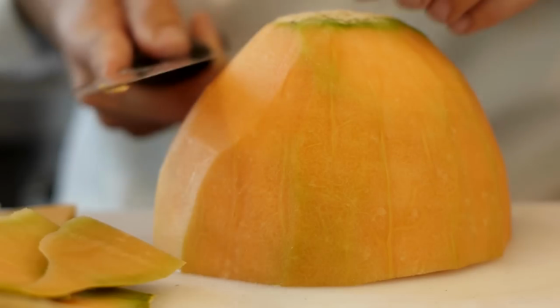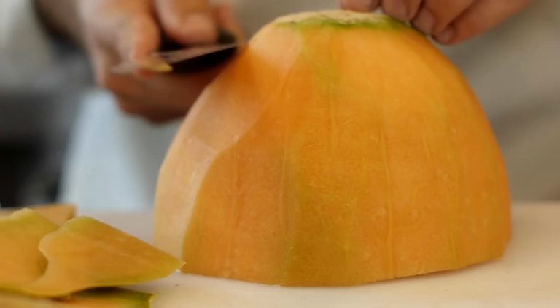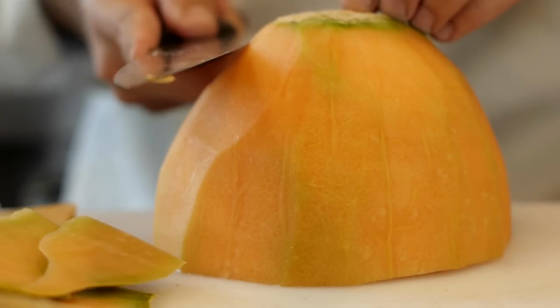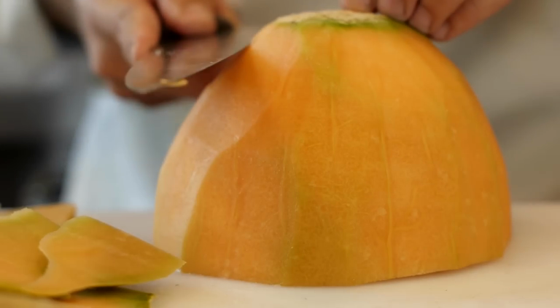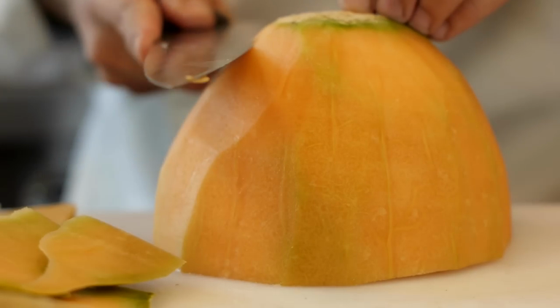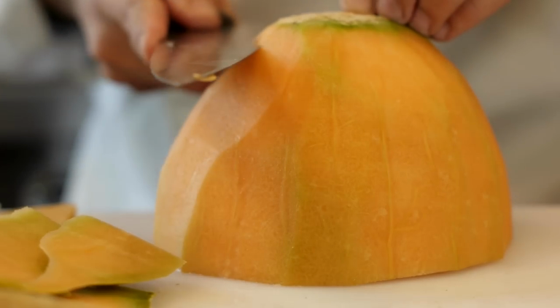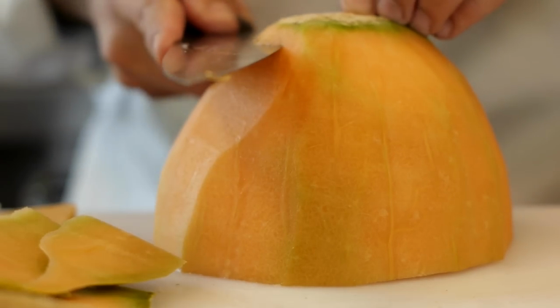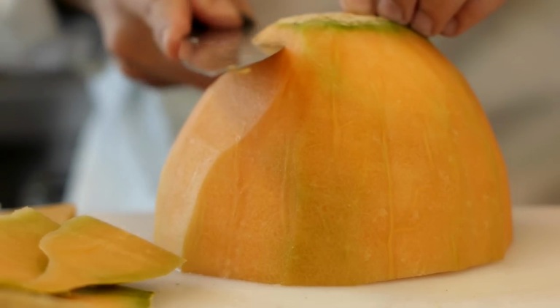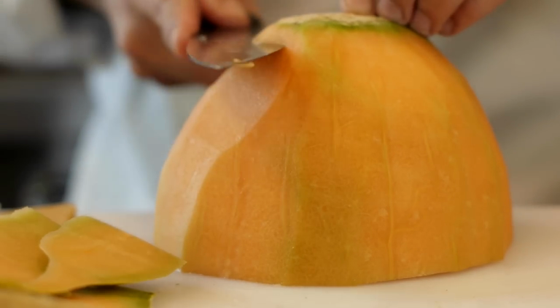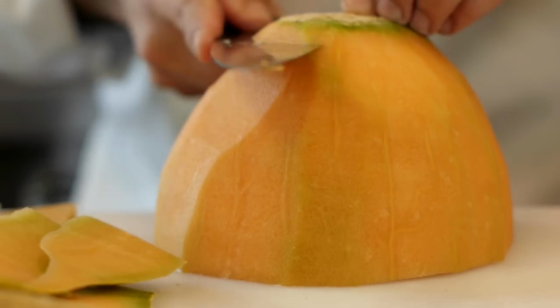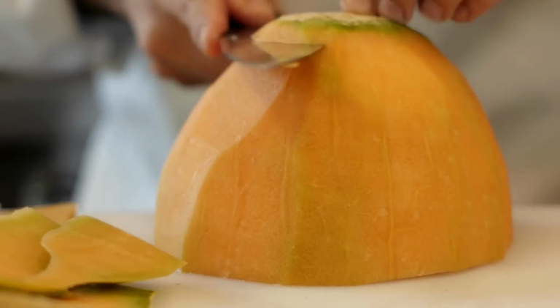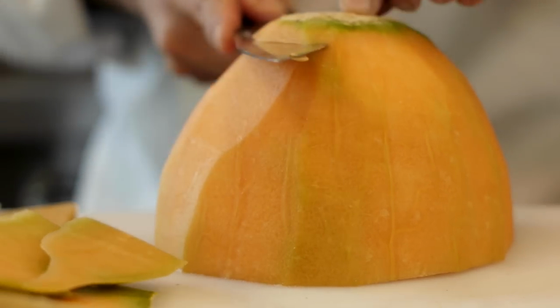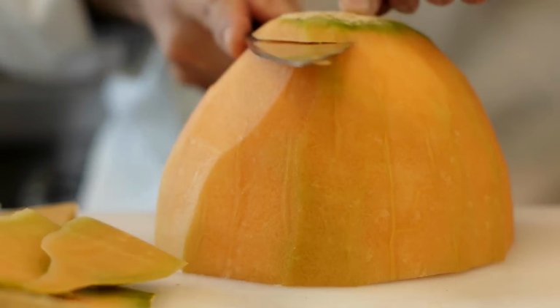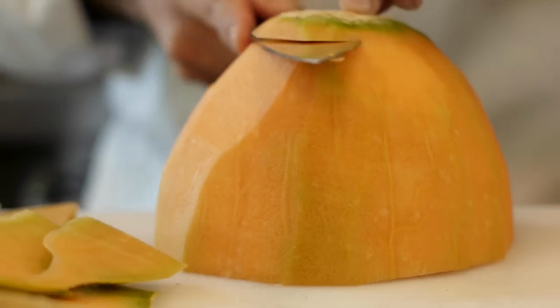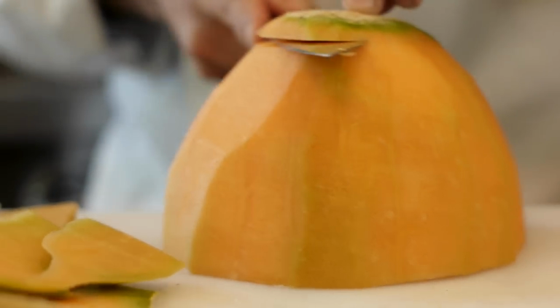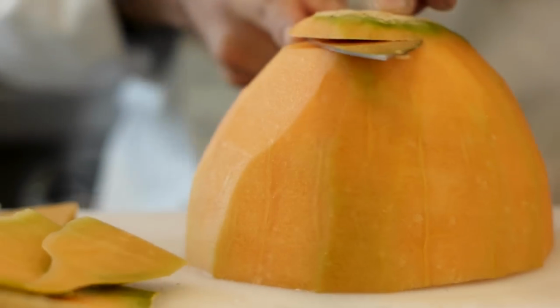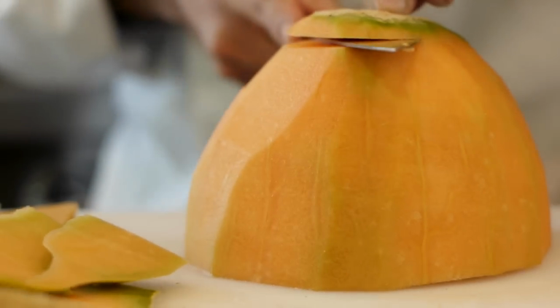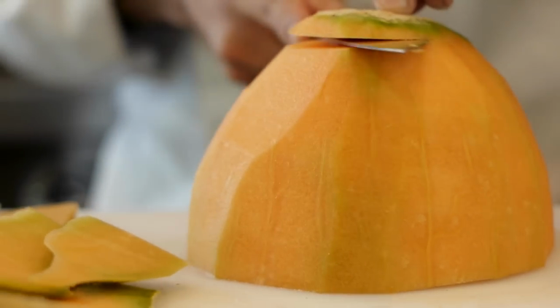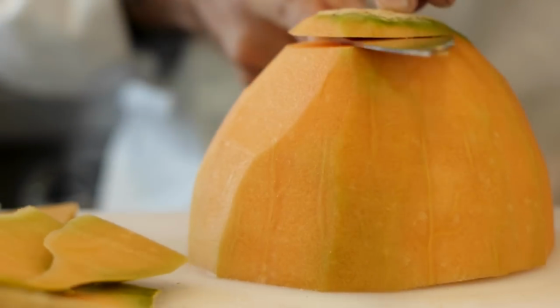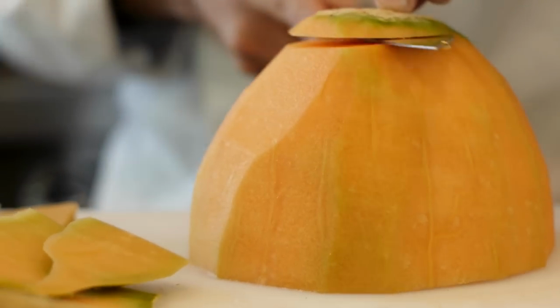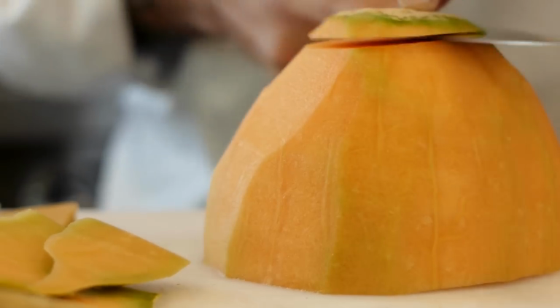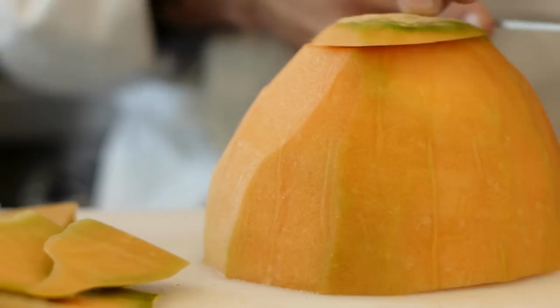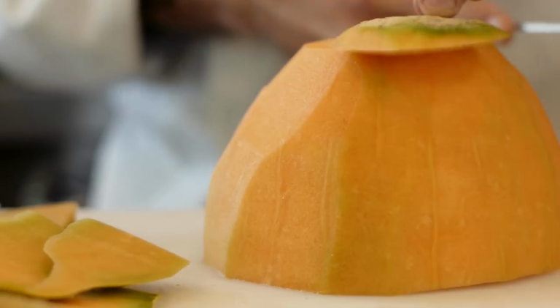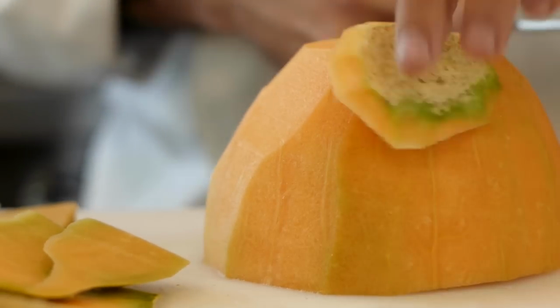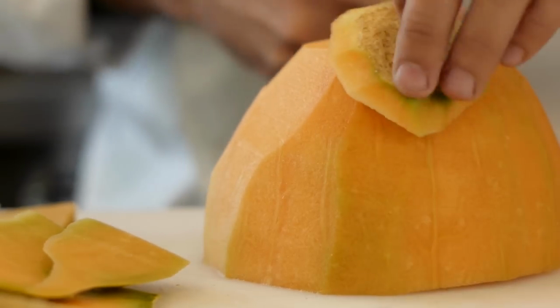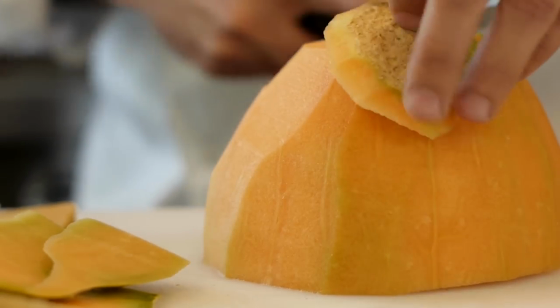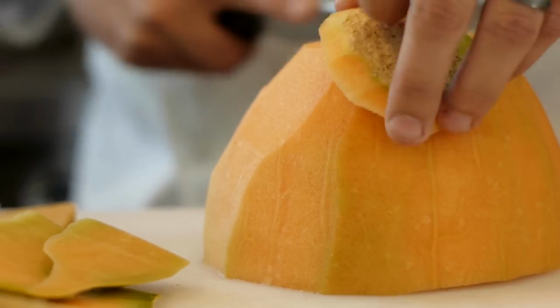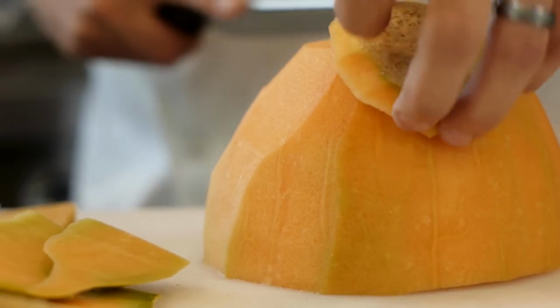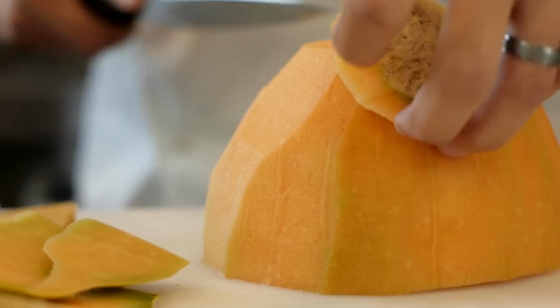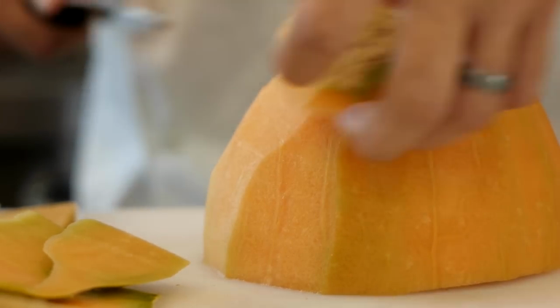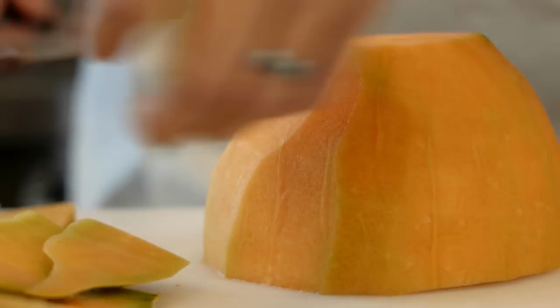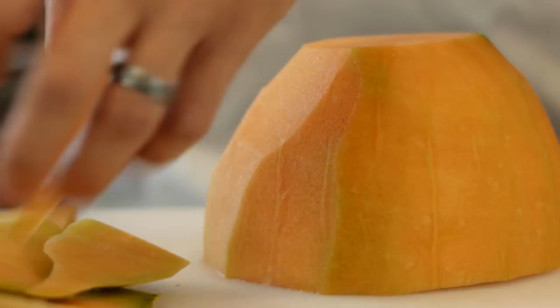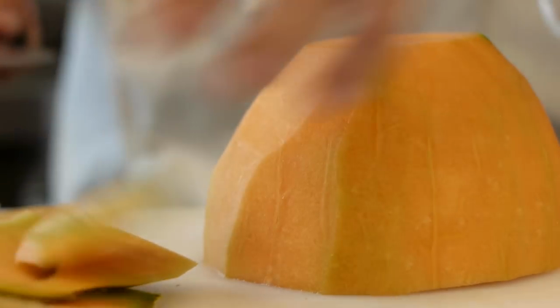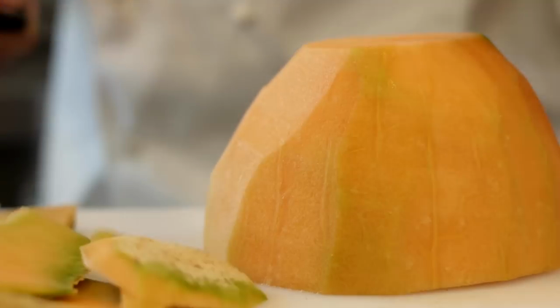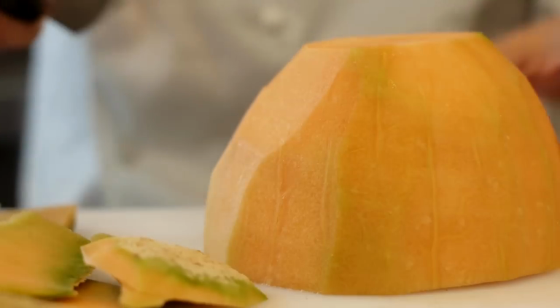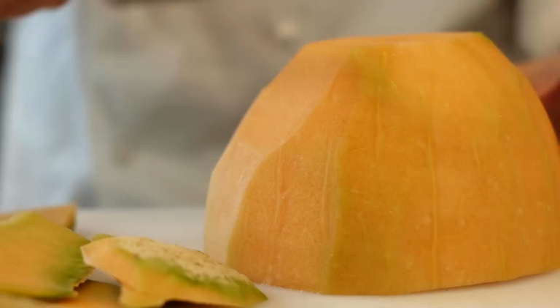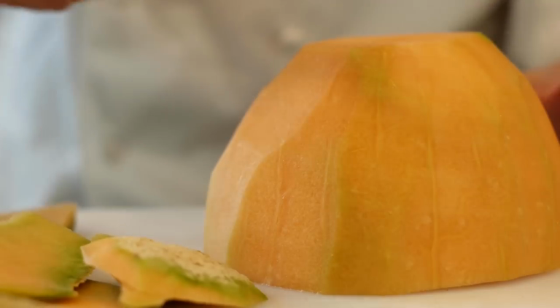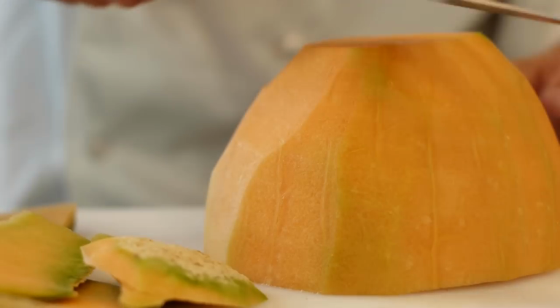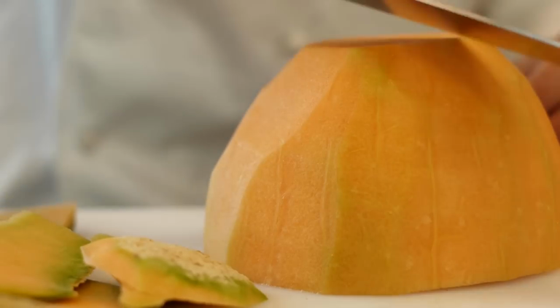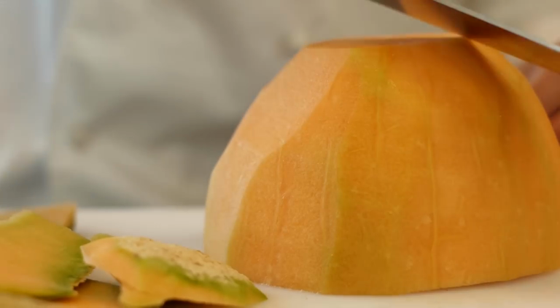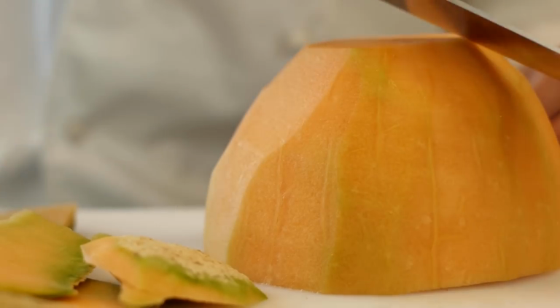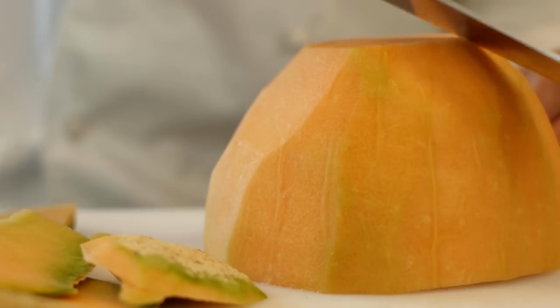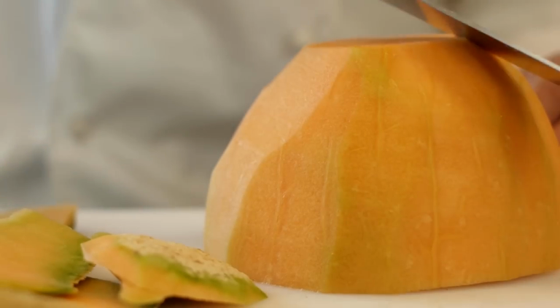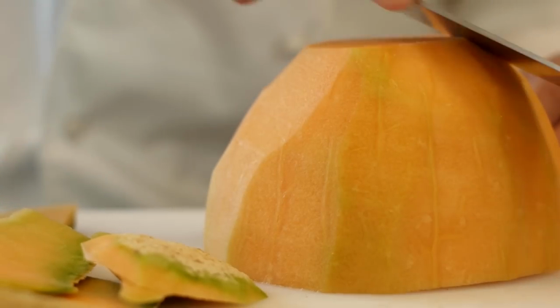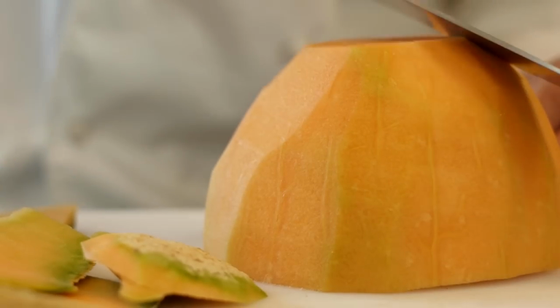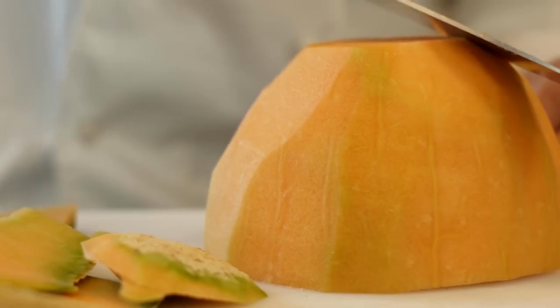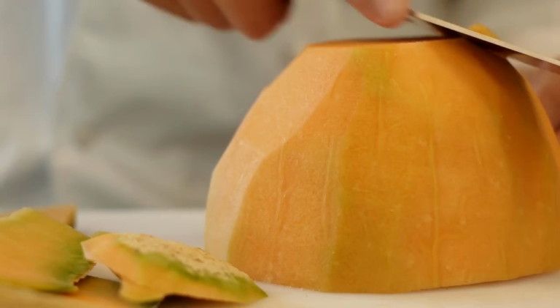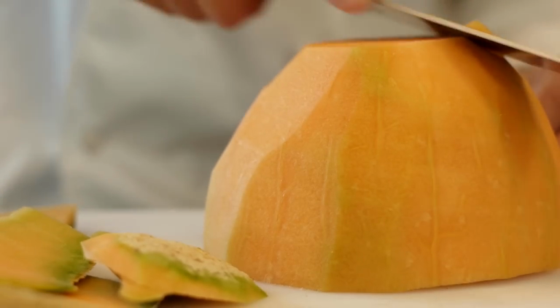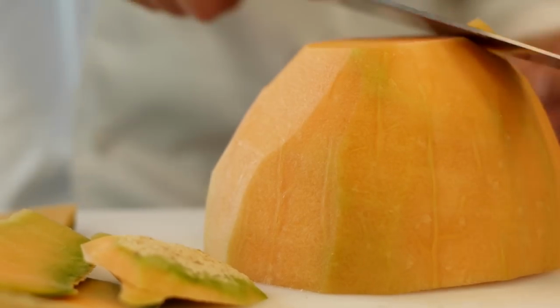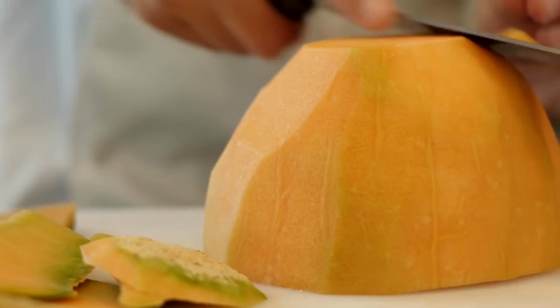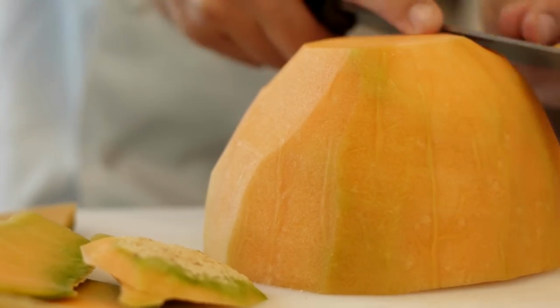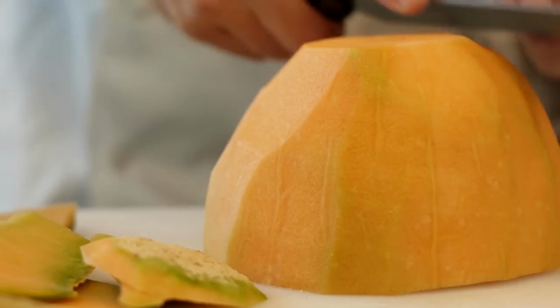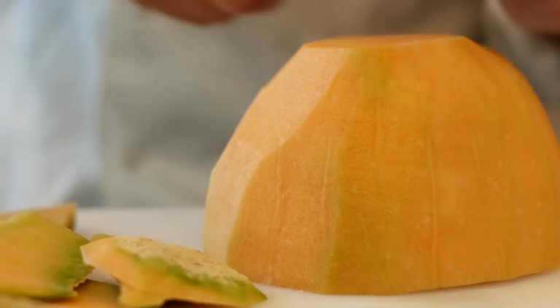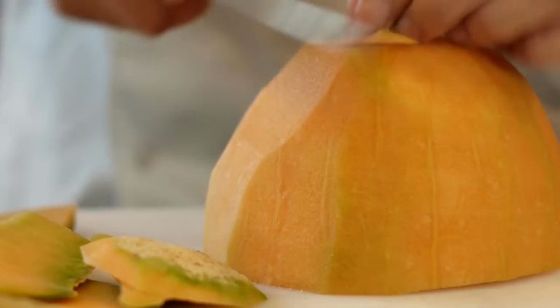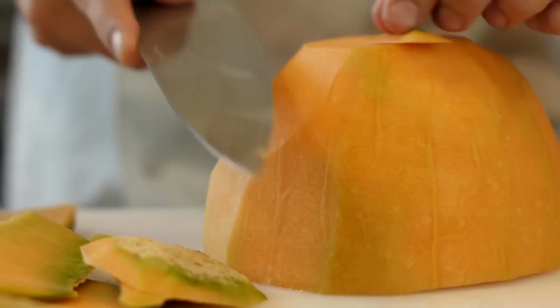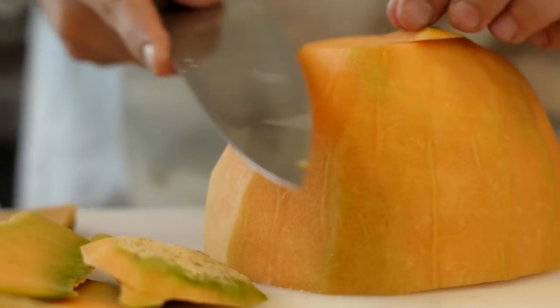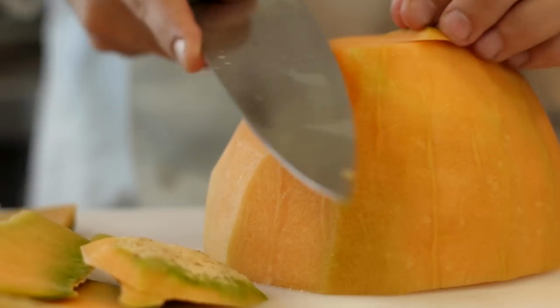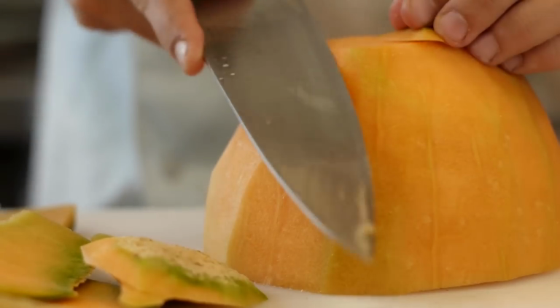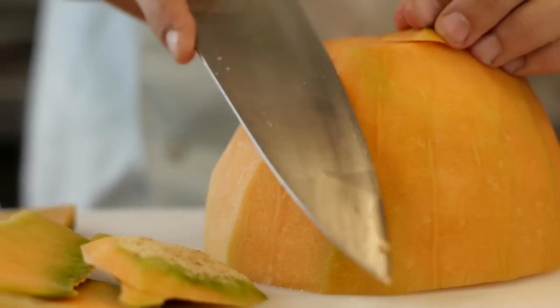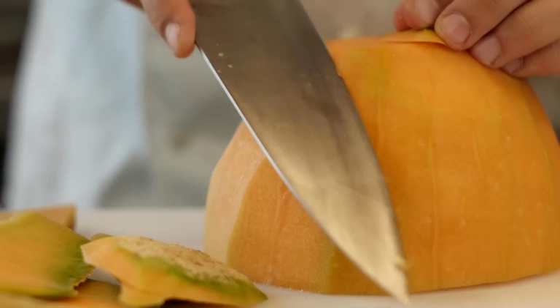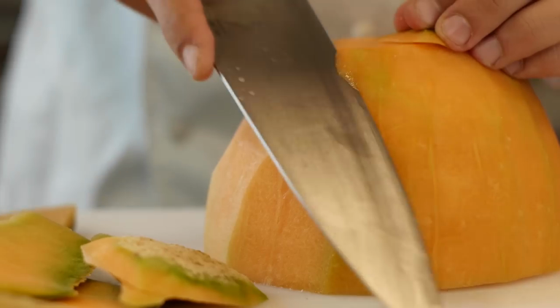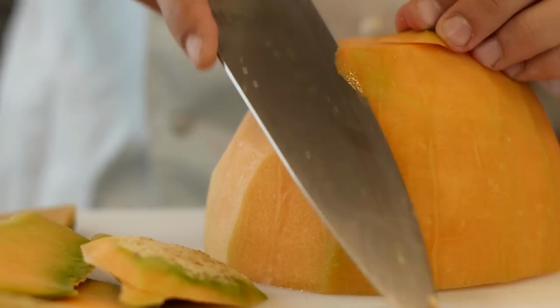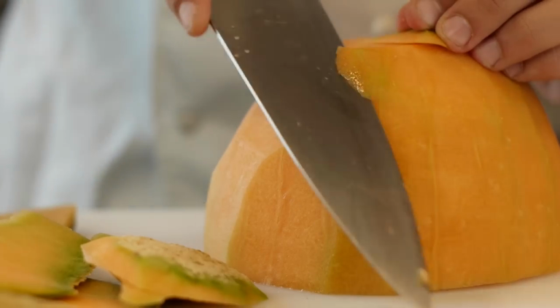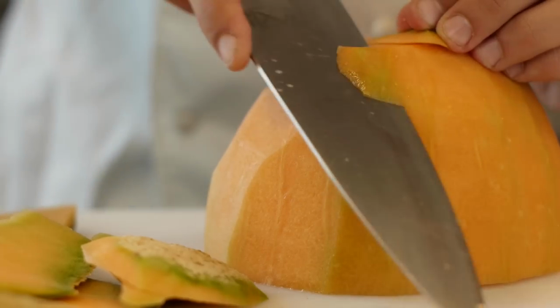Take the top and trim off any other little green pieces.